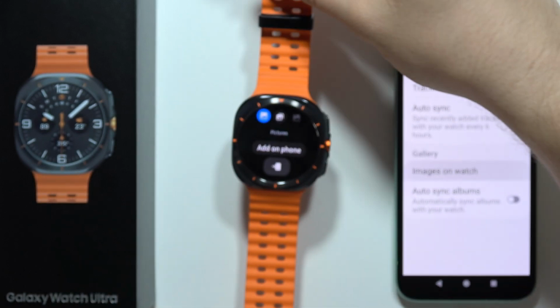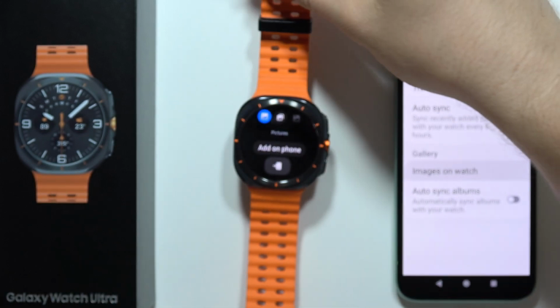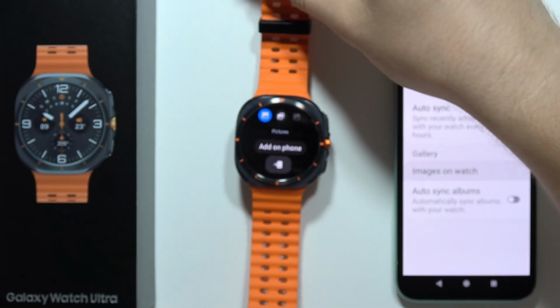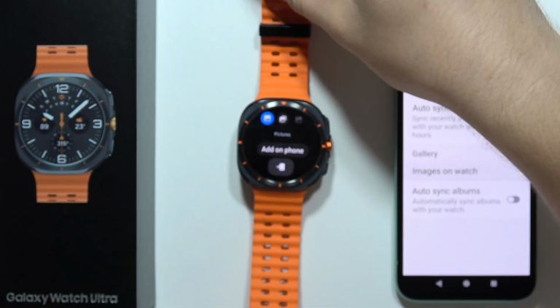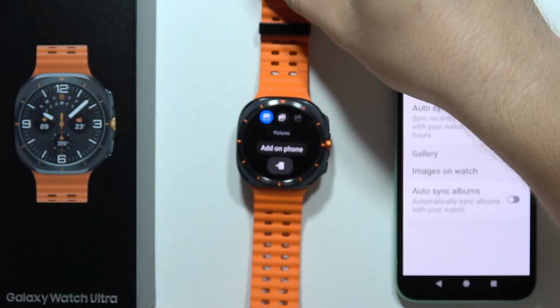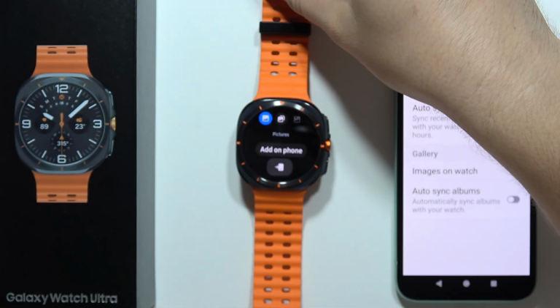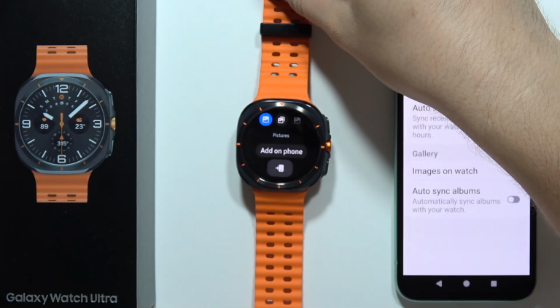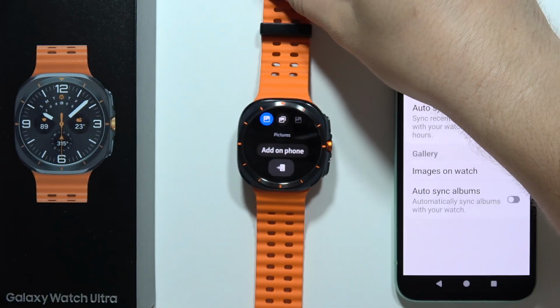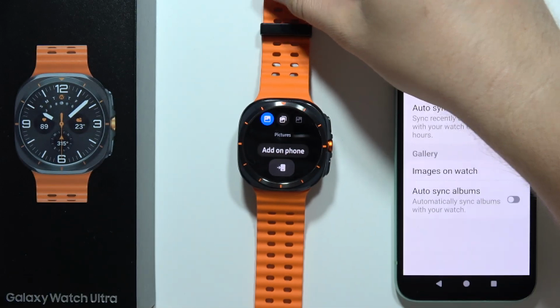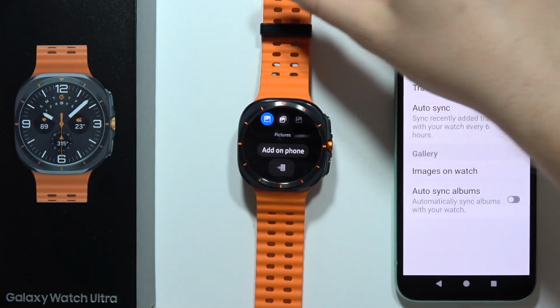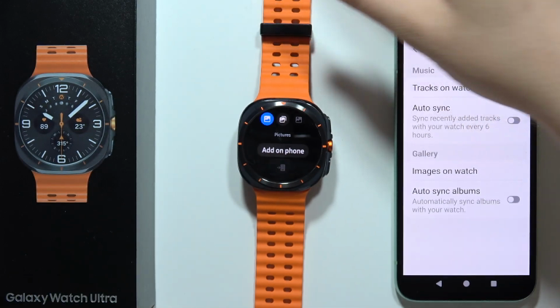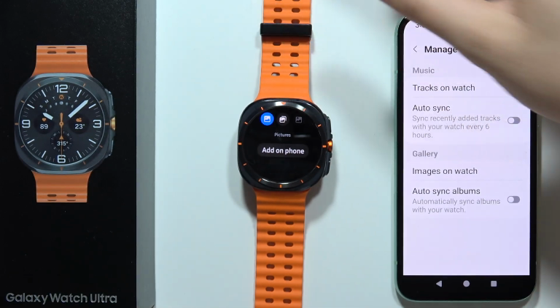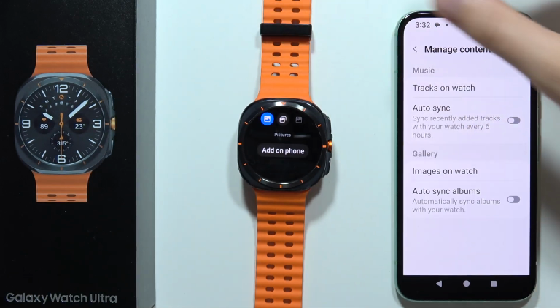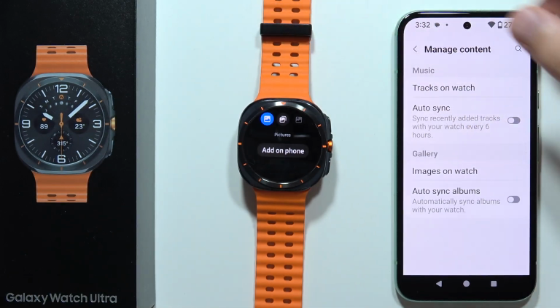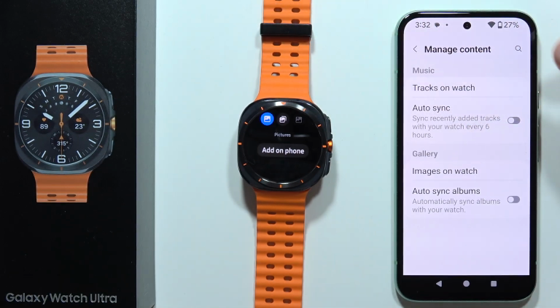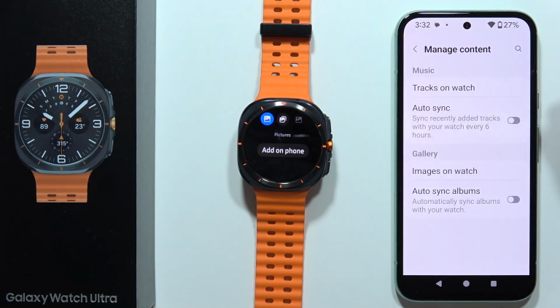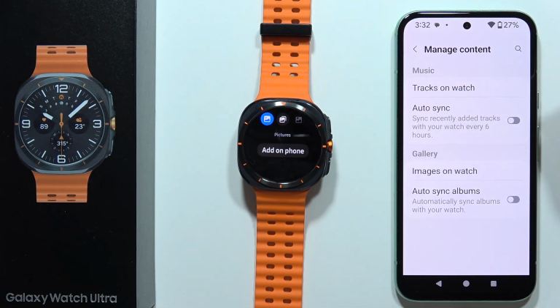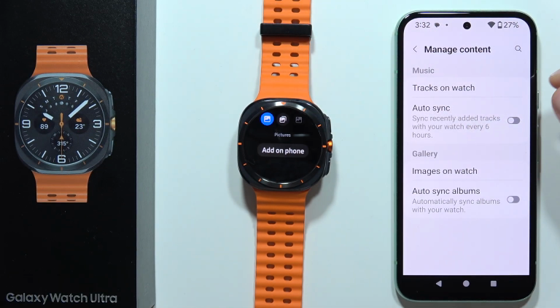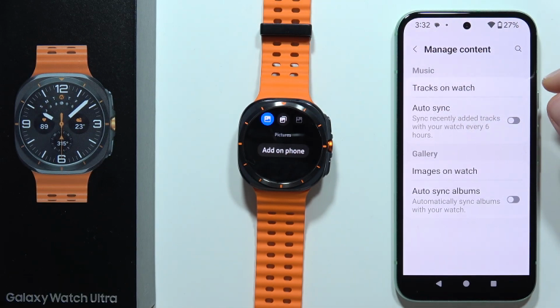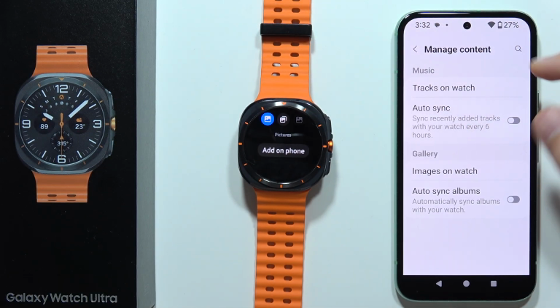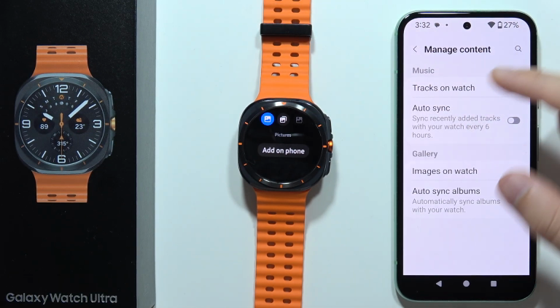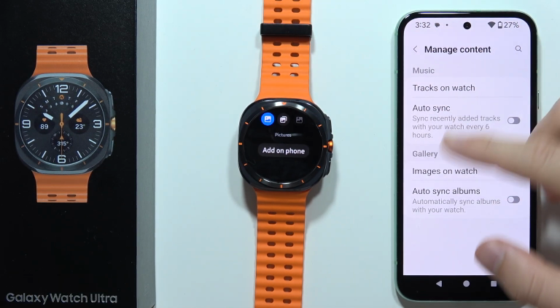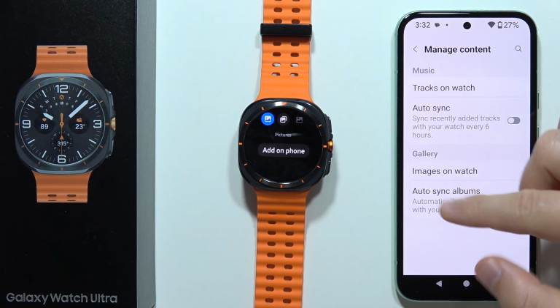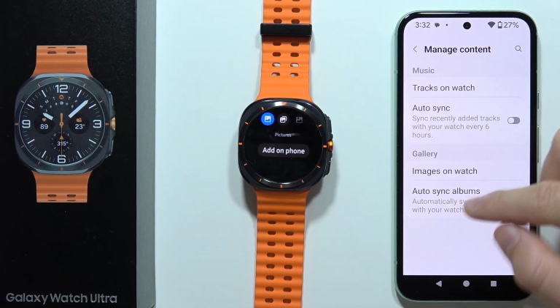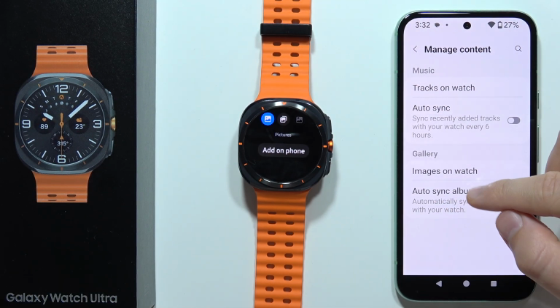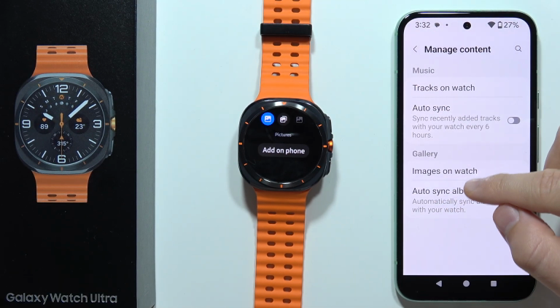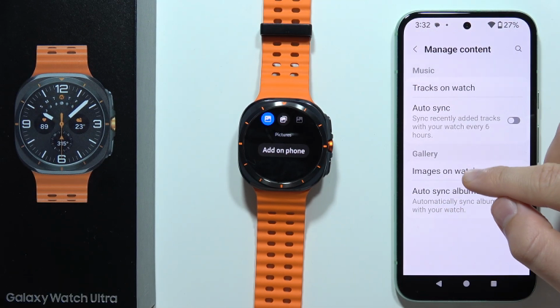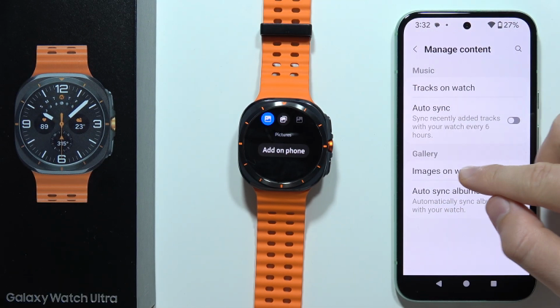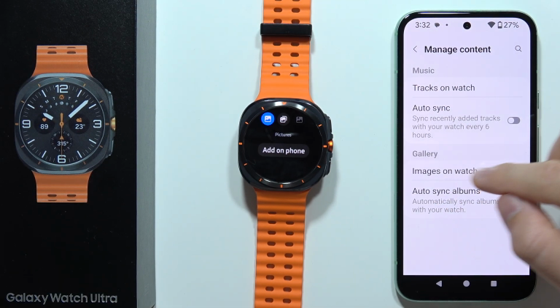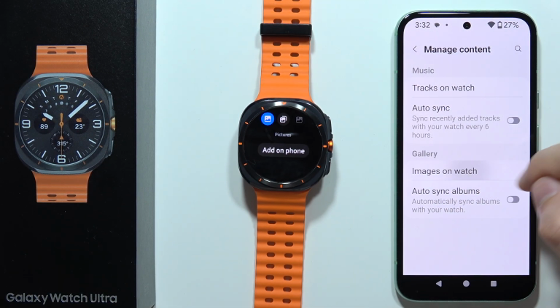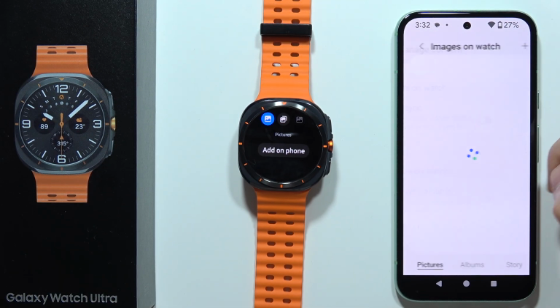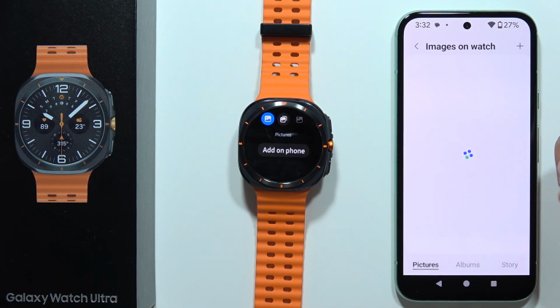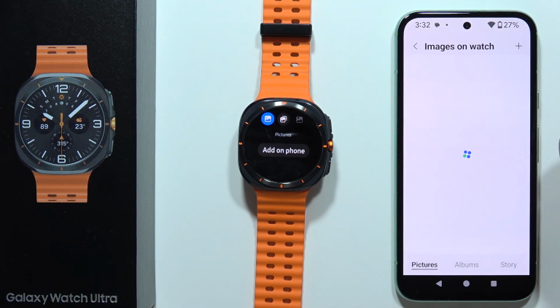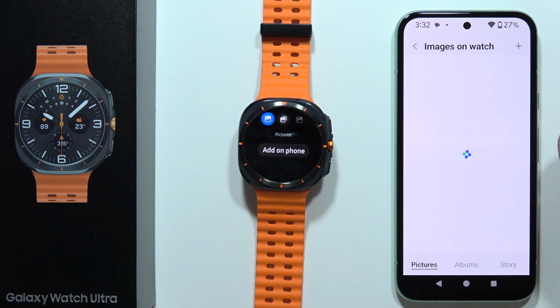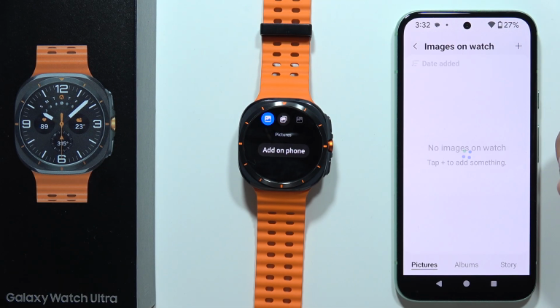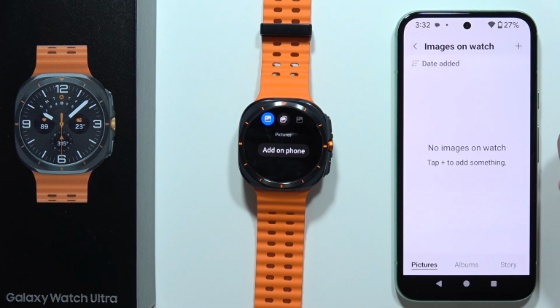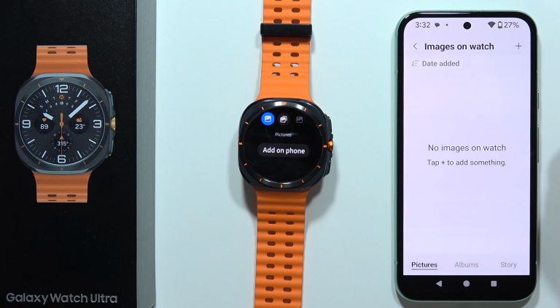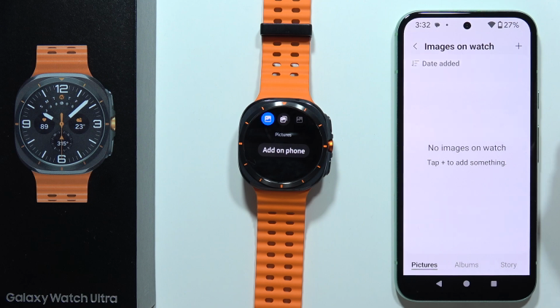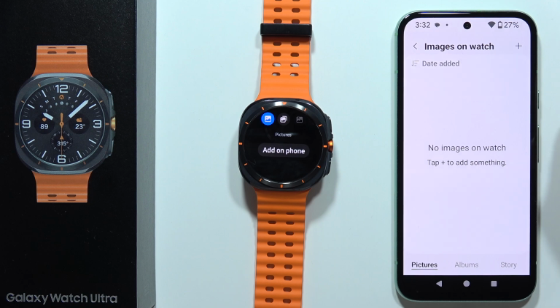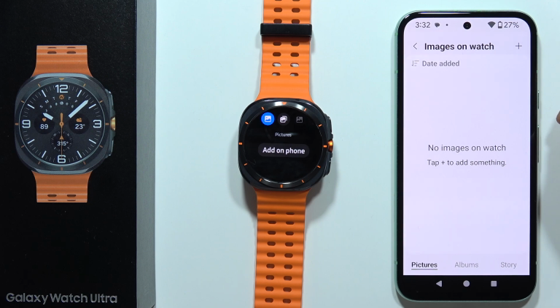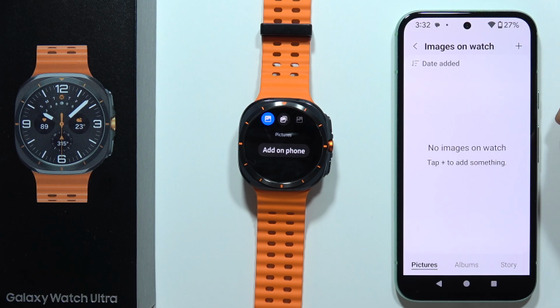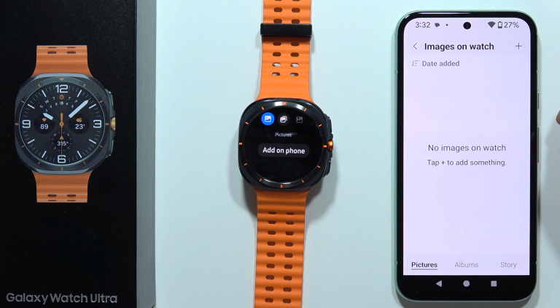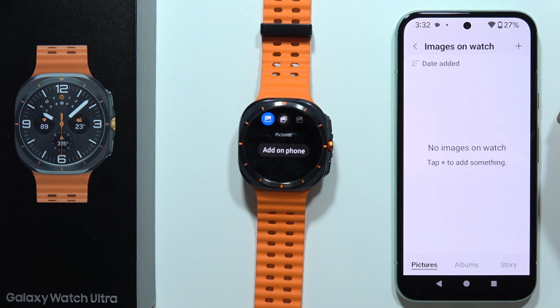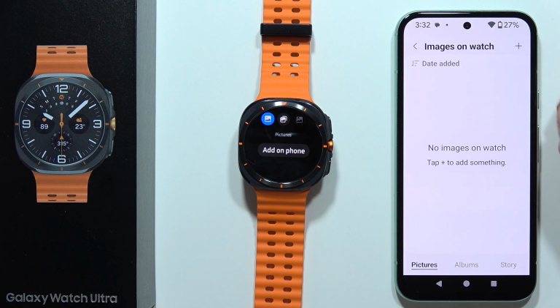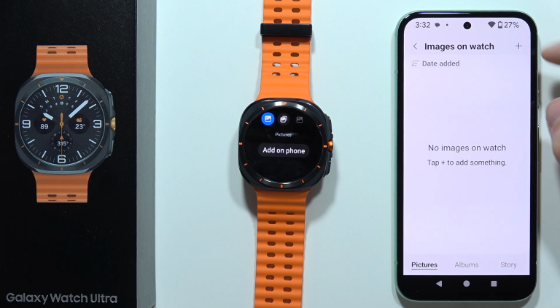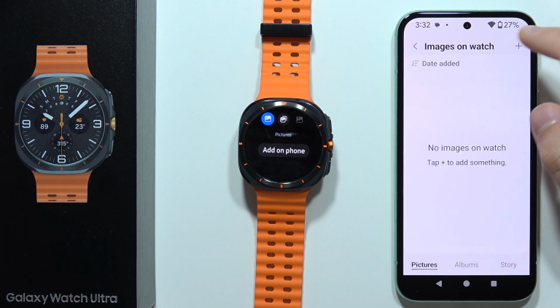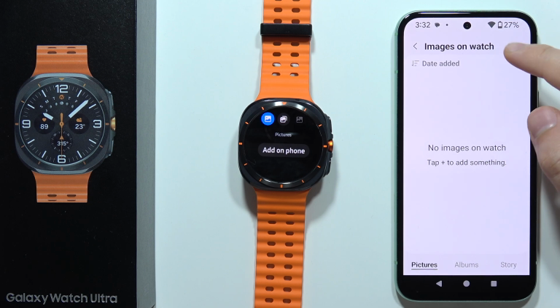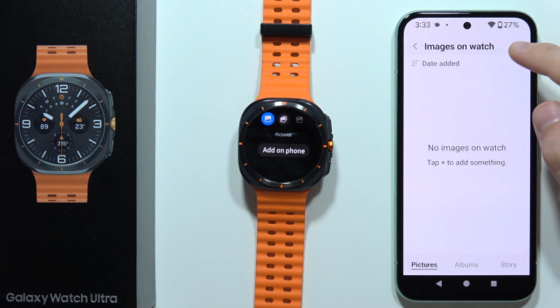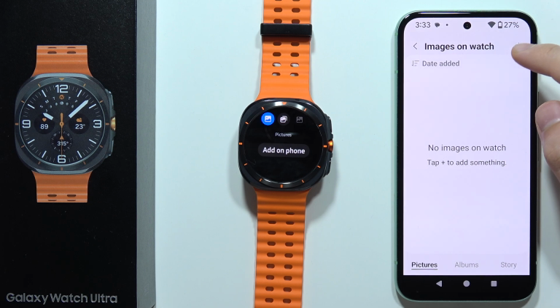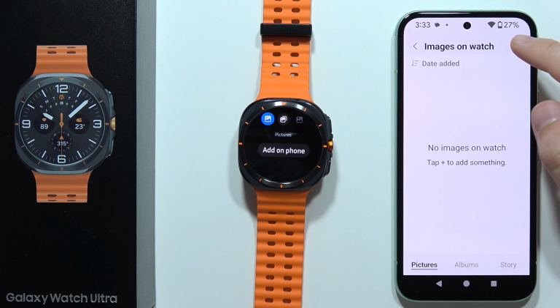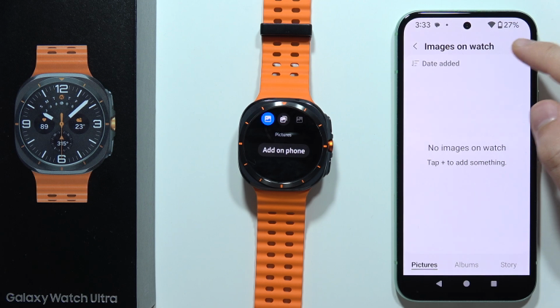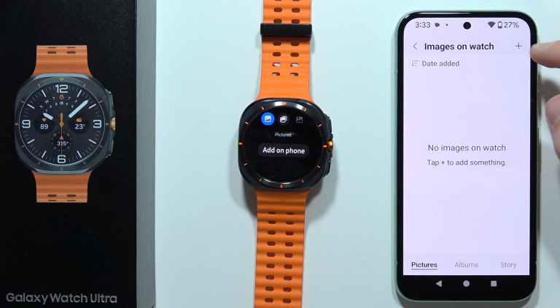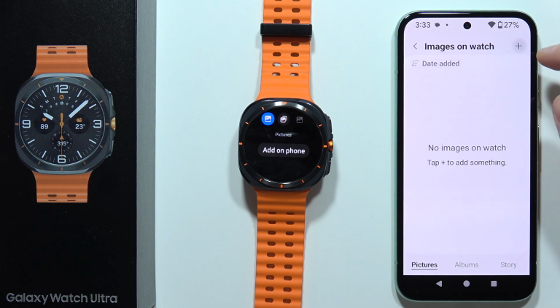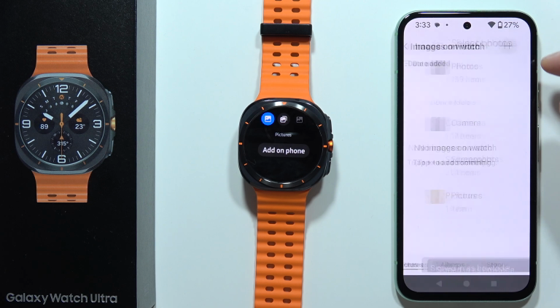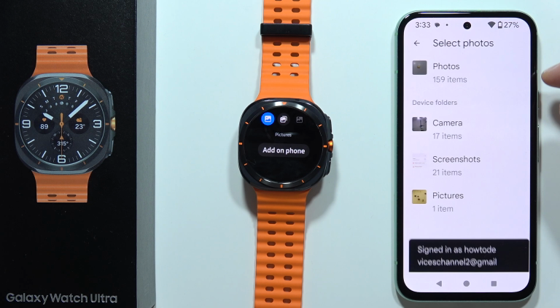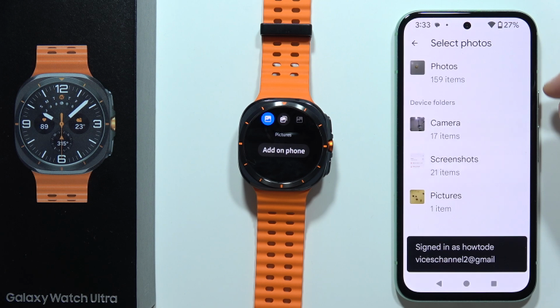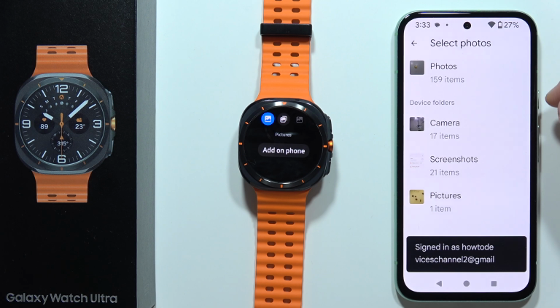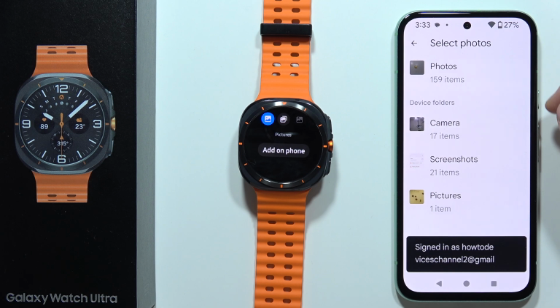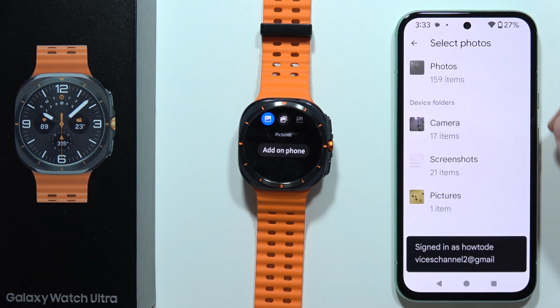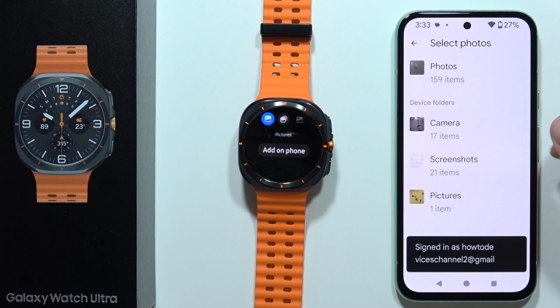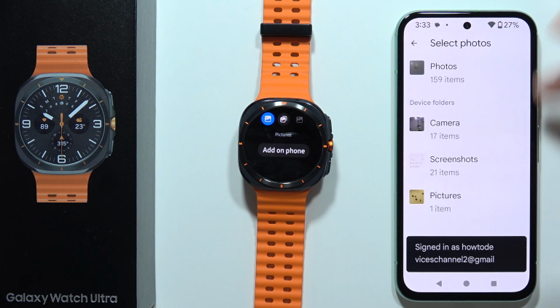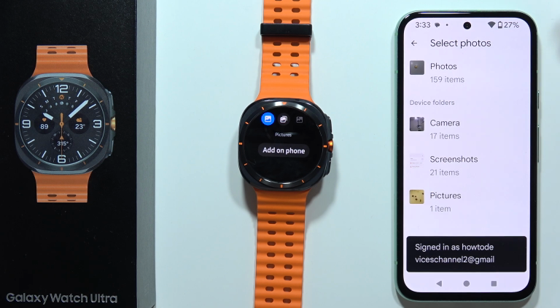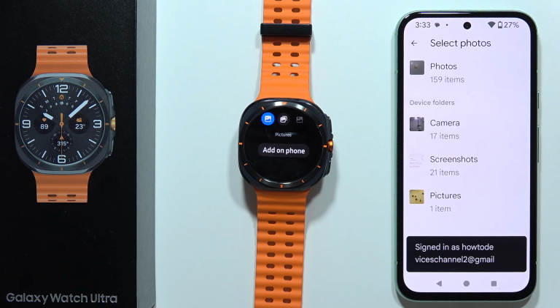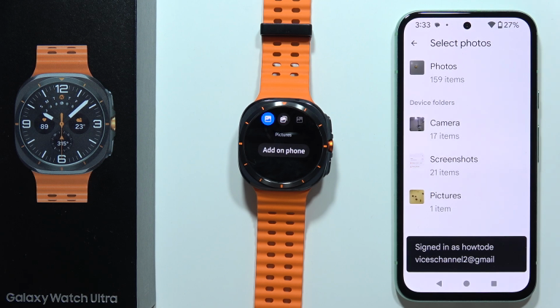Now on our smartphone we'll be redirected to the images on the watch. Click here and then tap the plus to add something from your gallery.